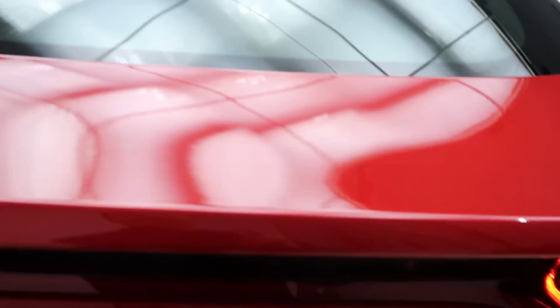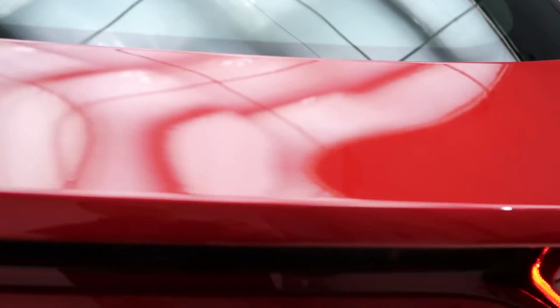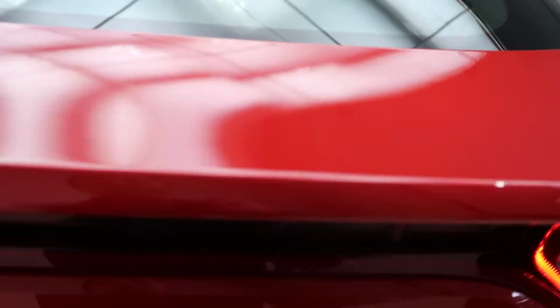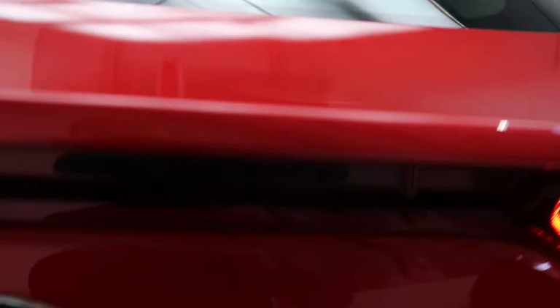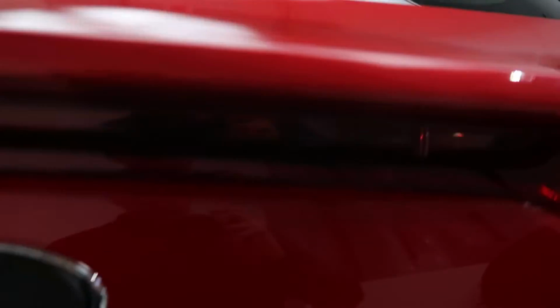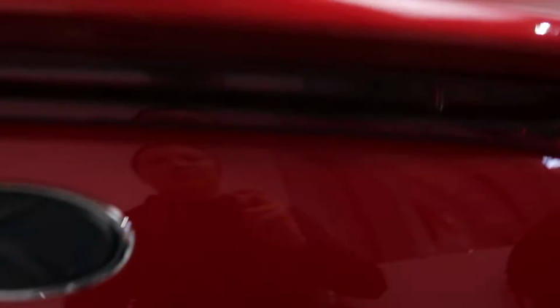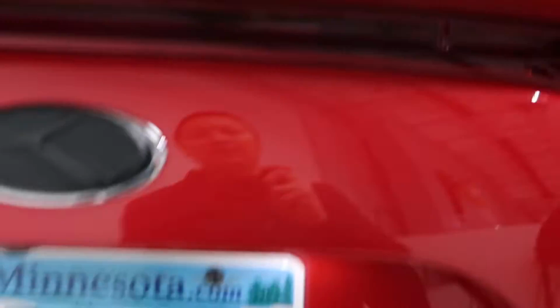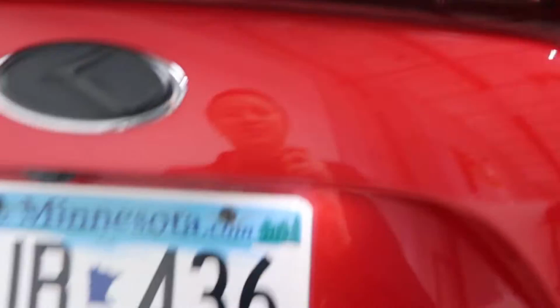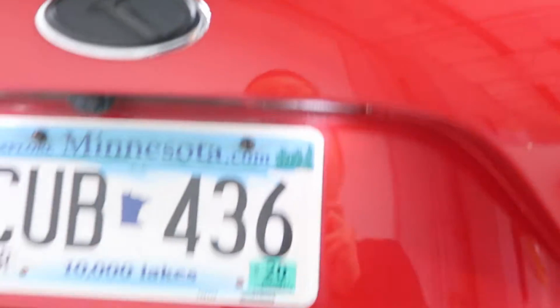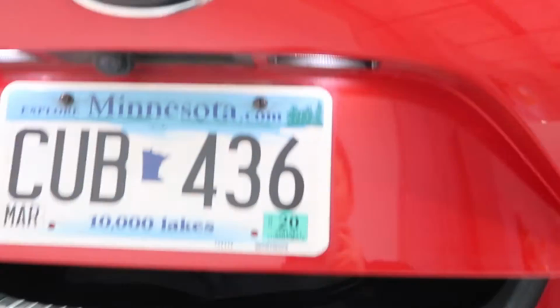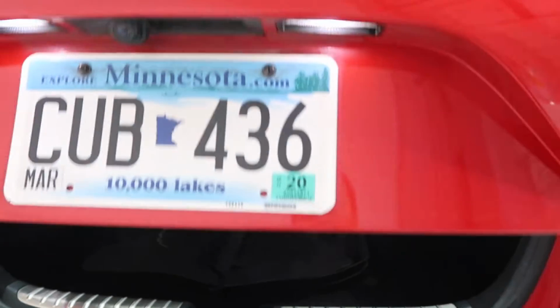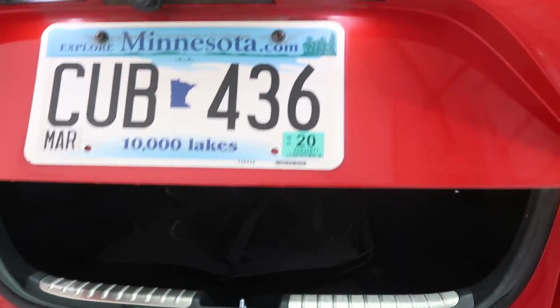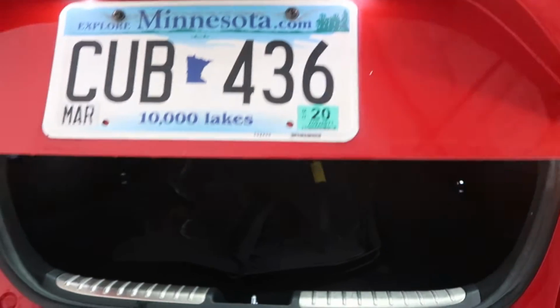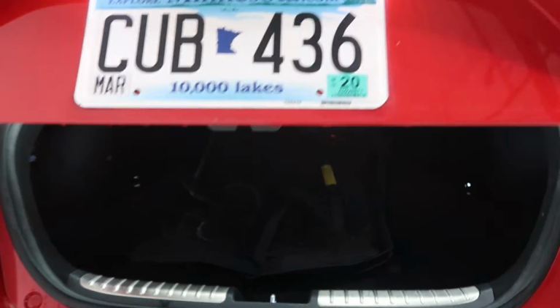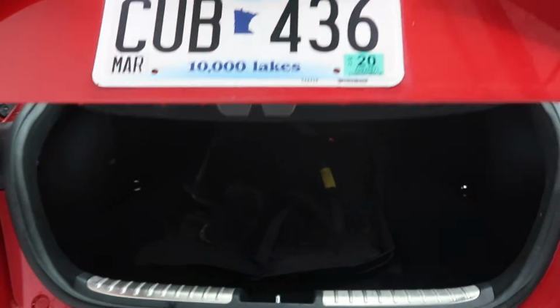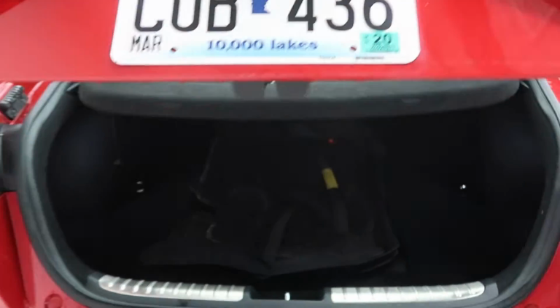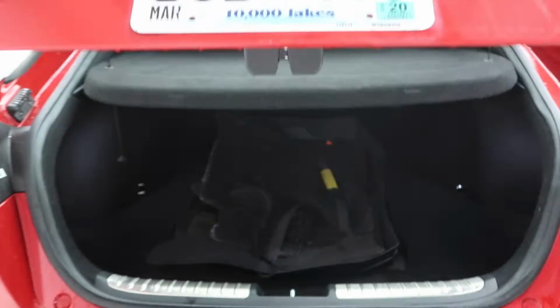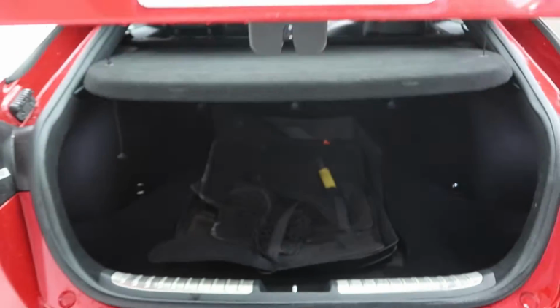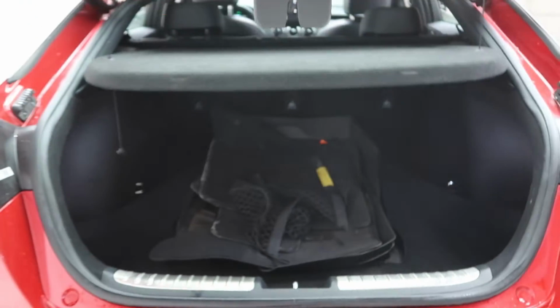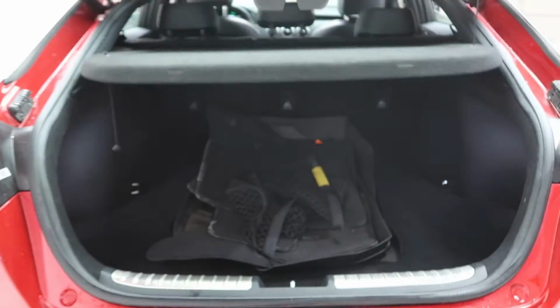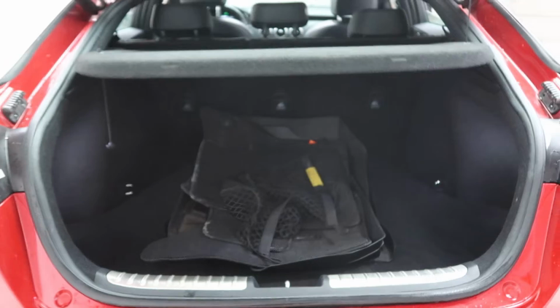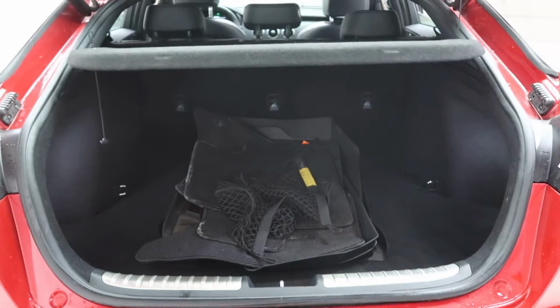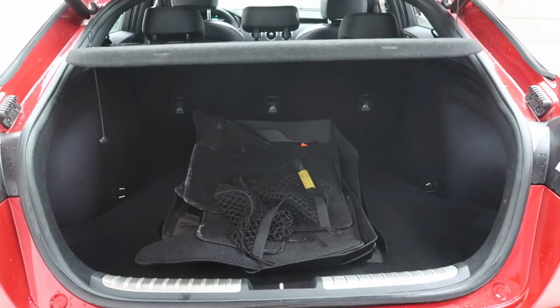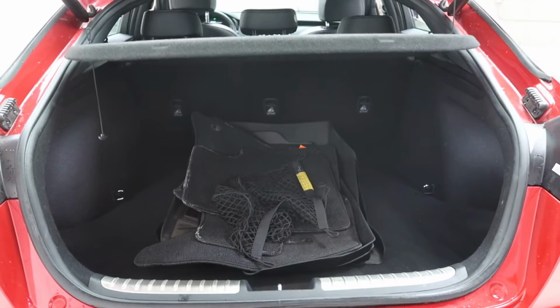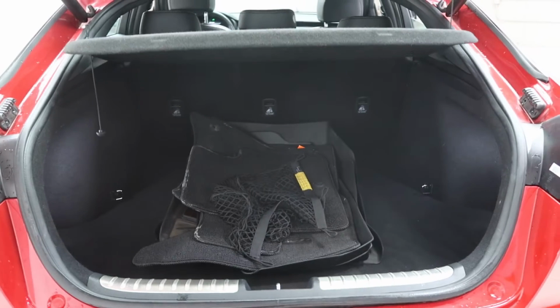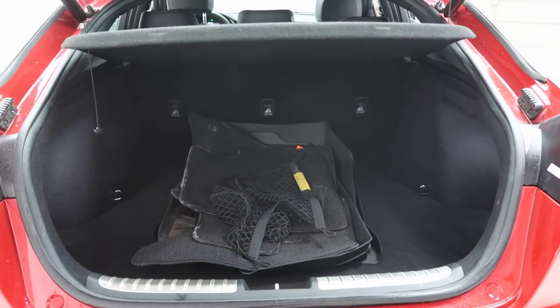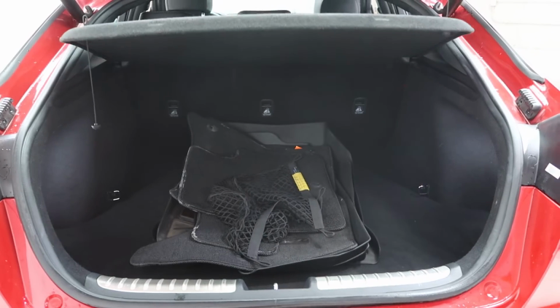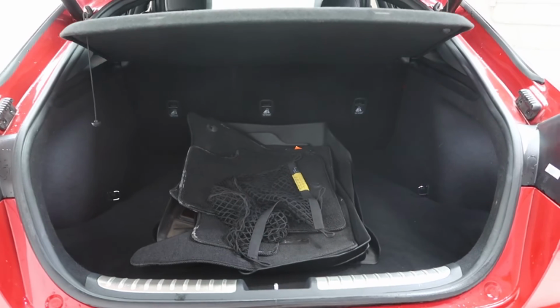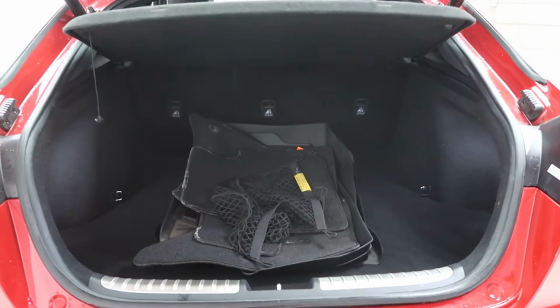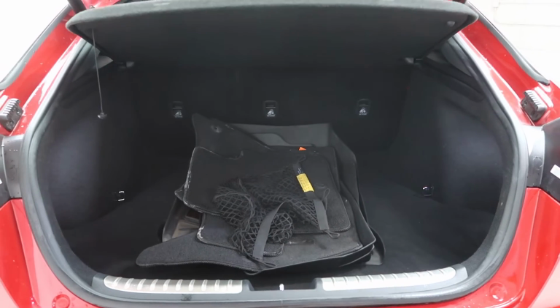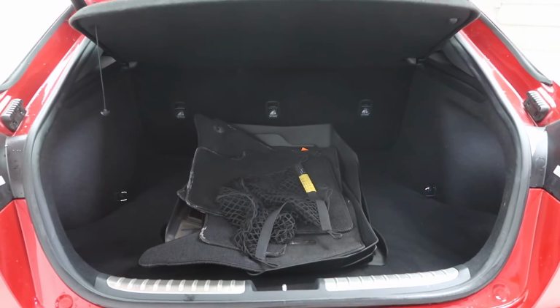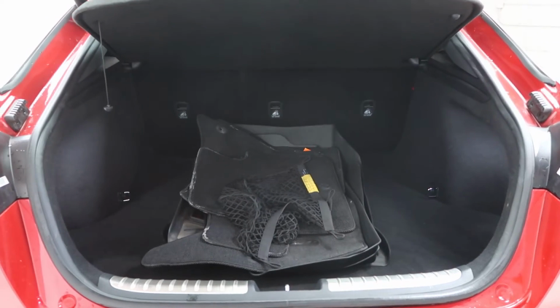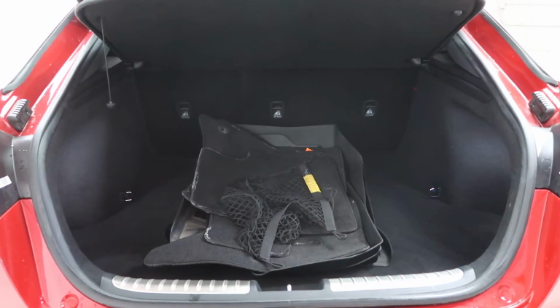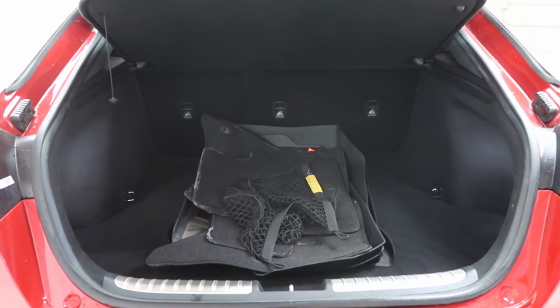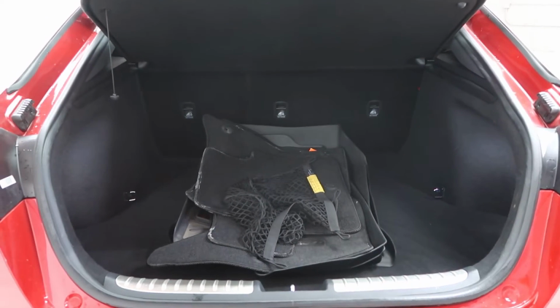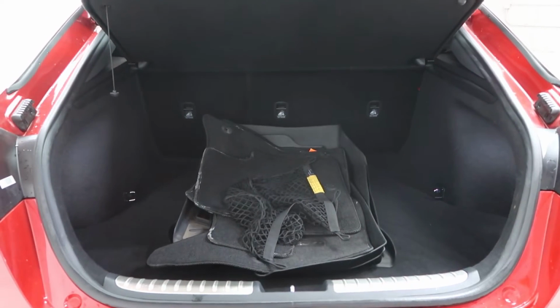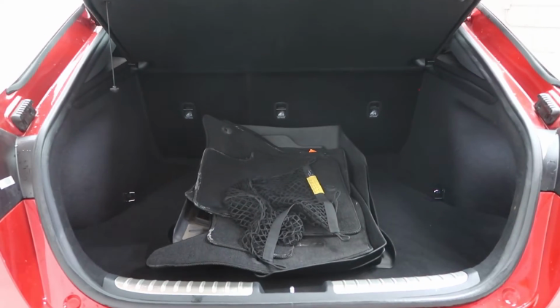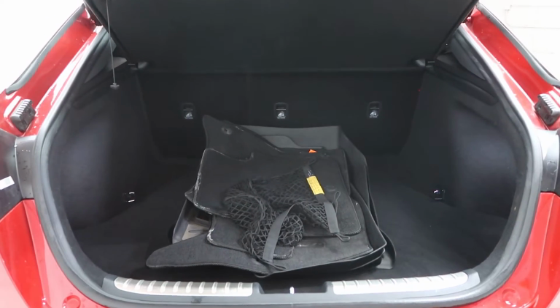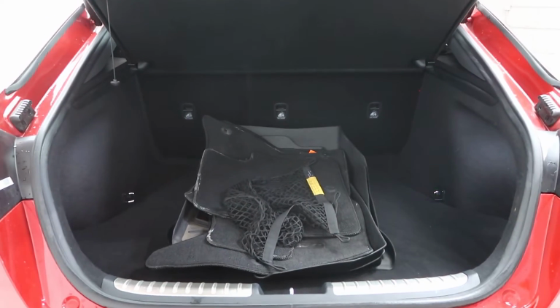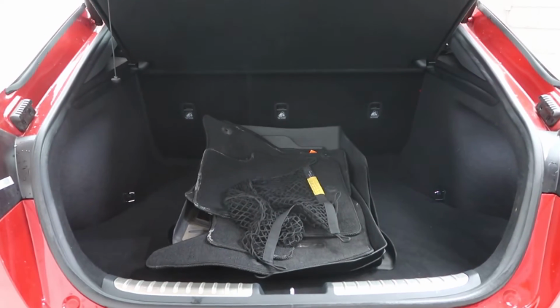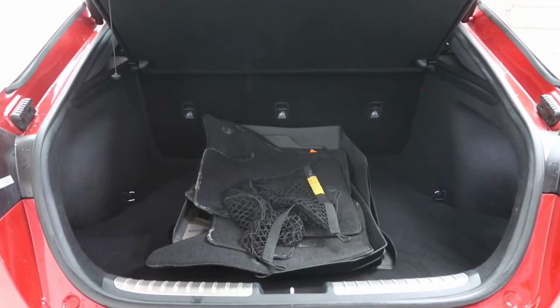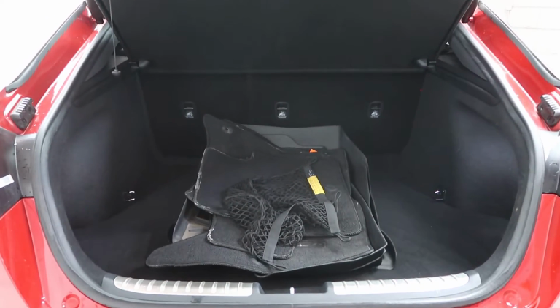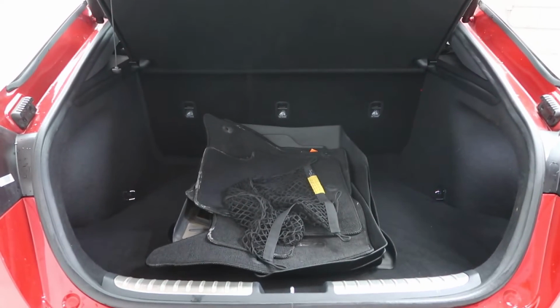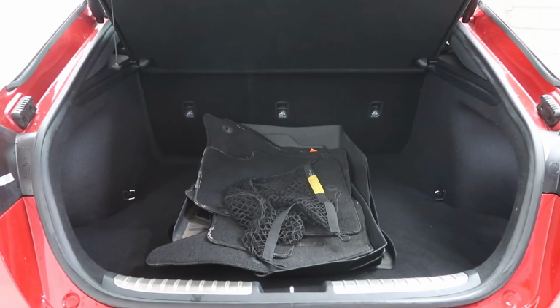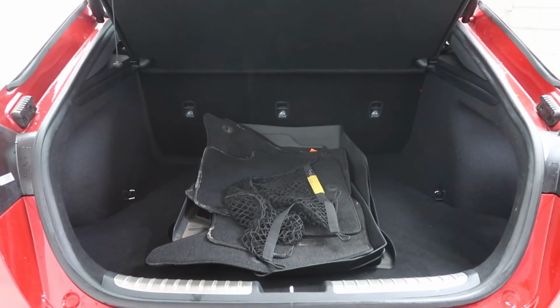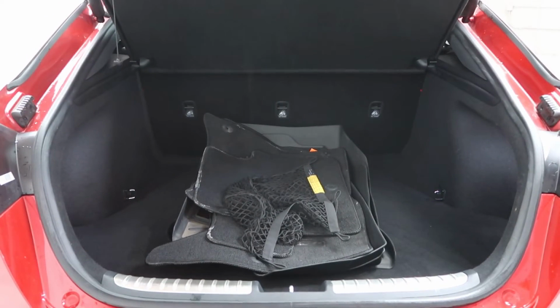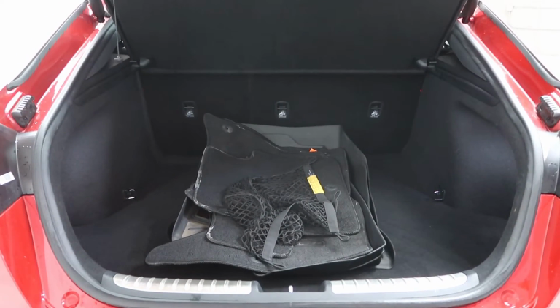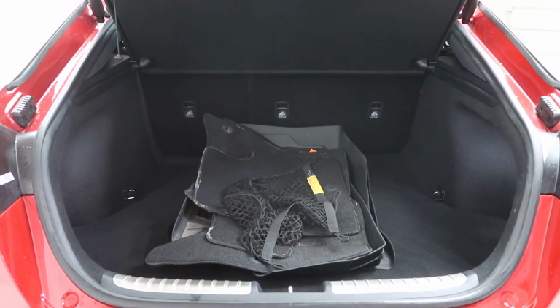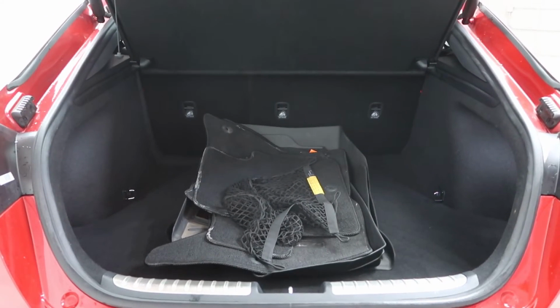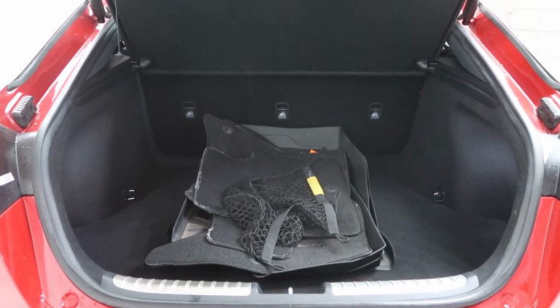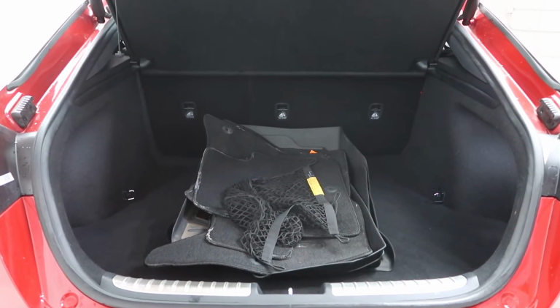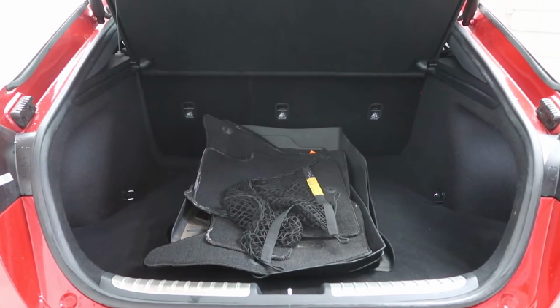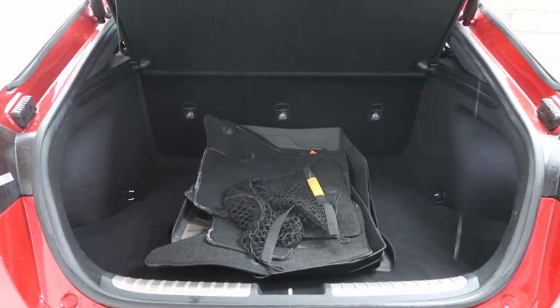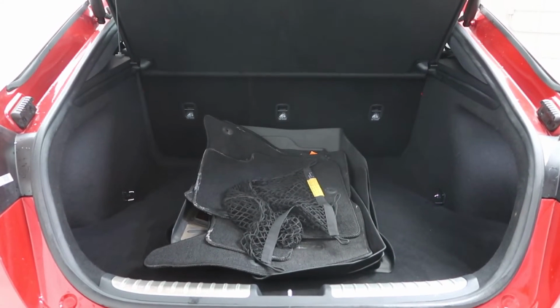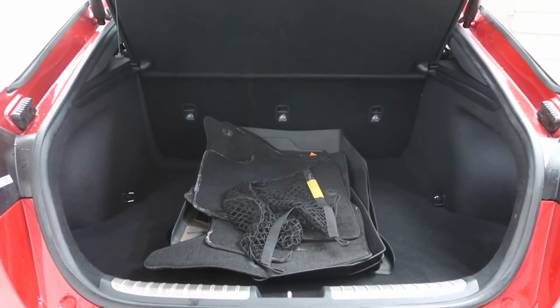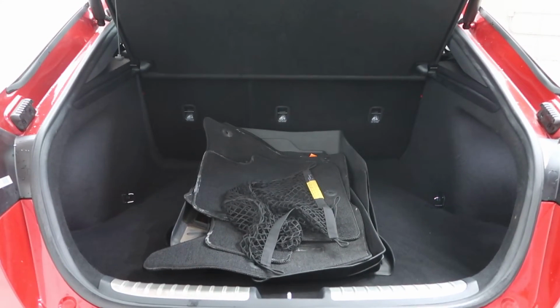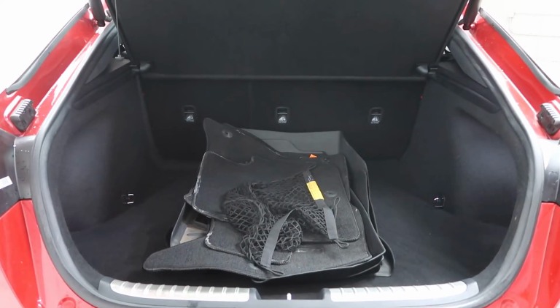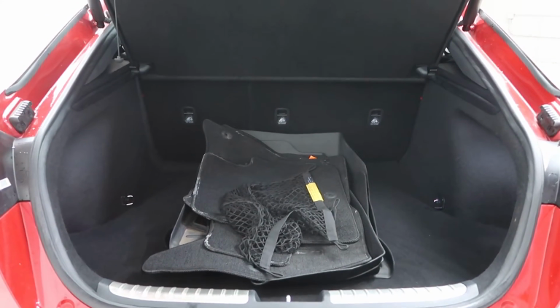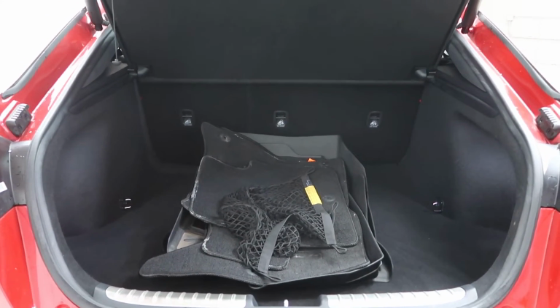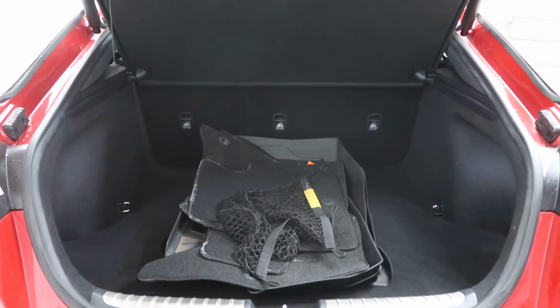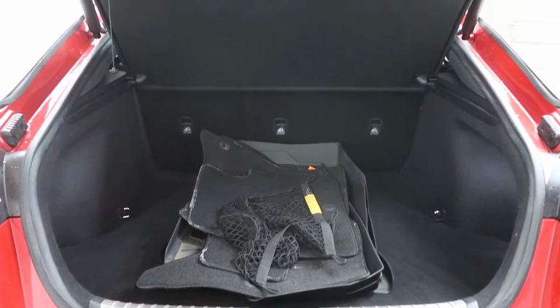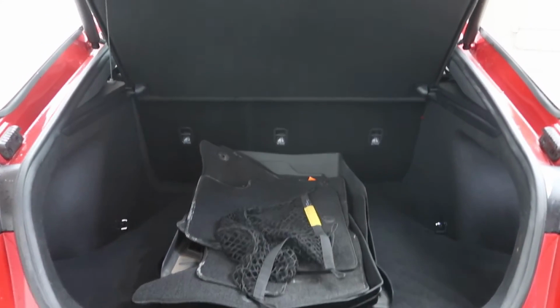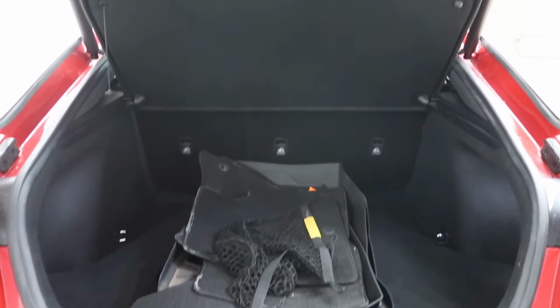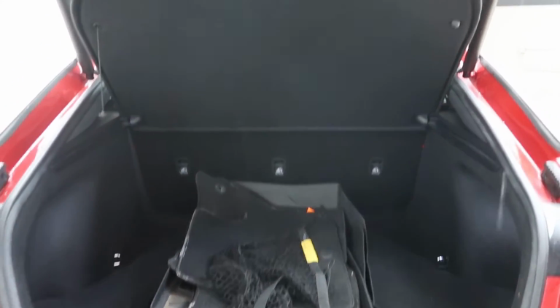Power liftgate. A set of all-season floor mats and regular floor mats. Fold down rear seats.